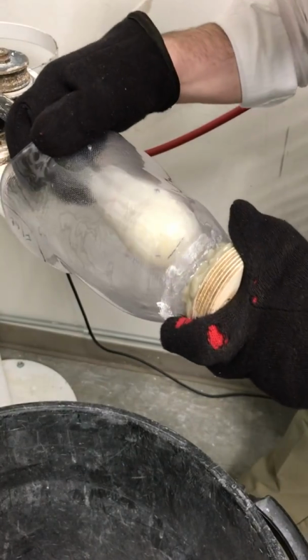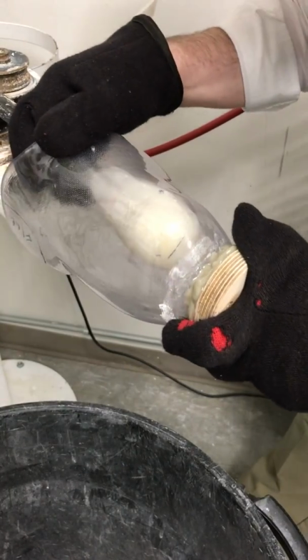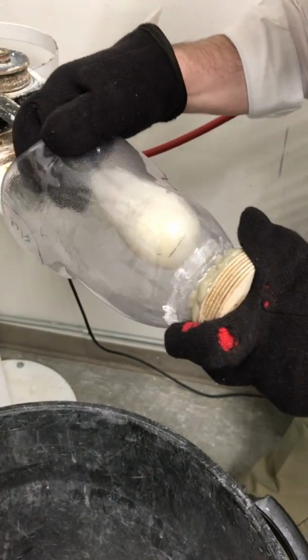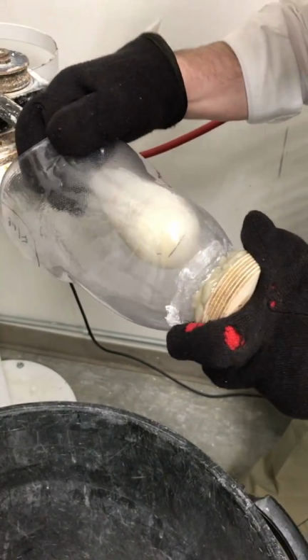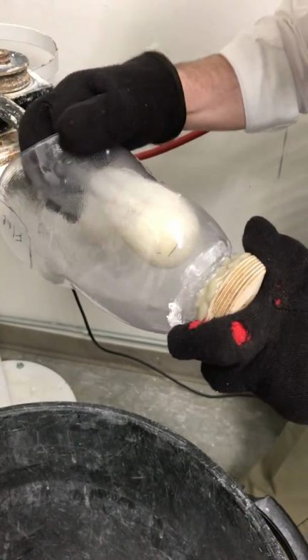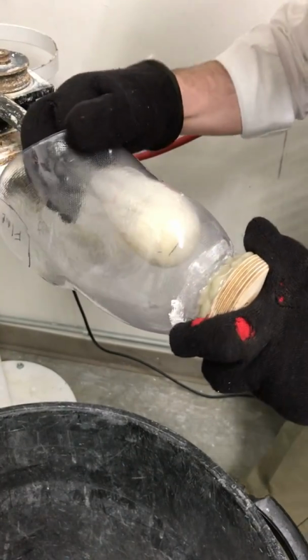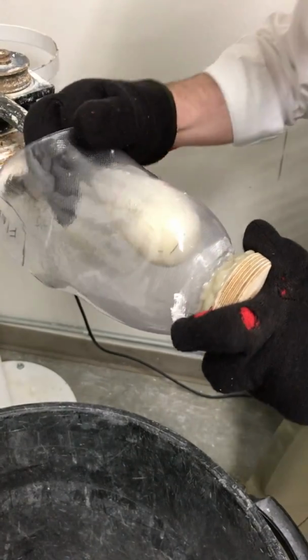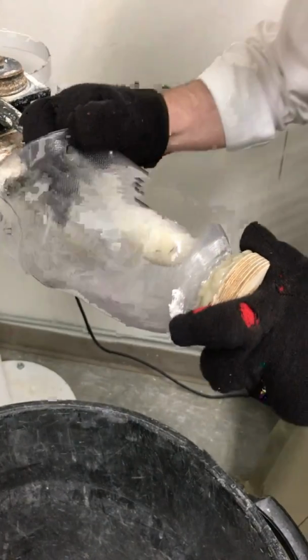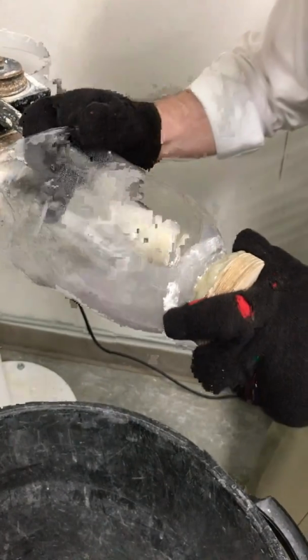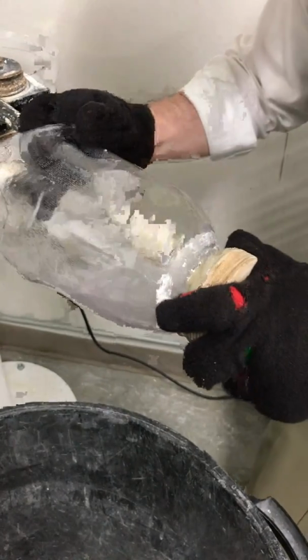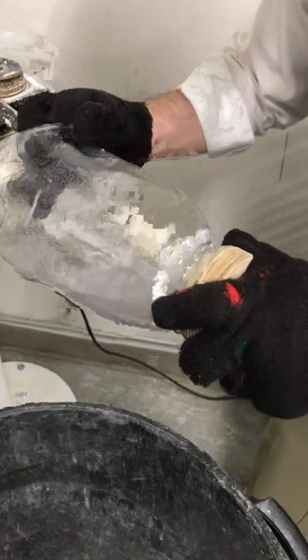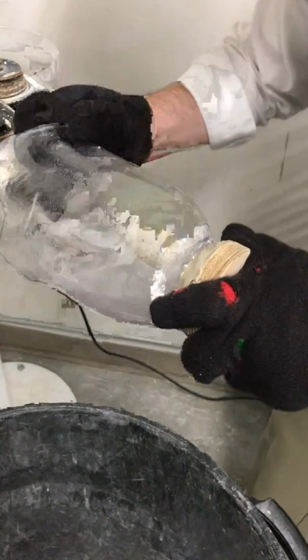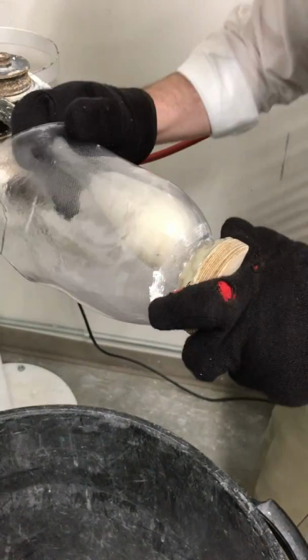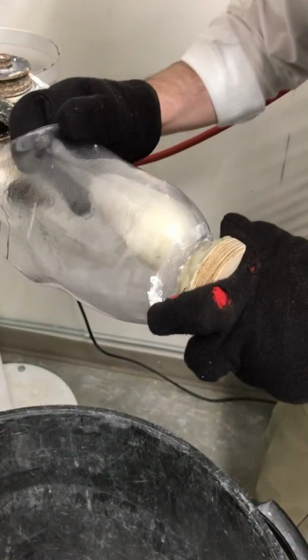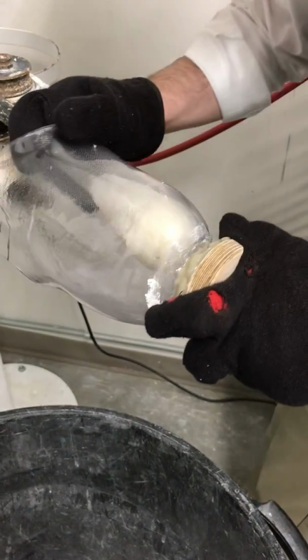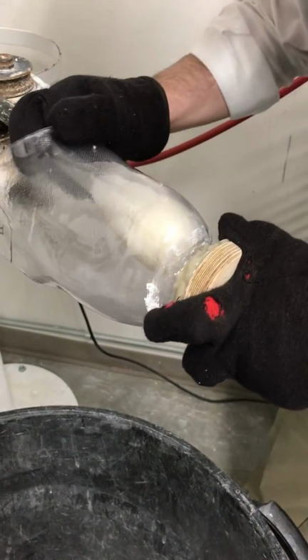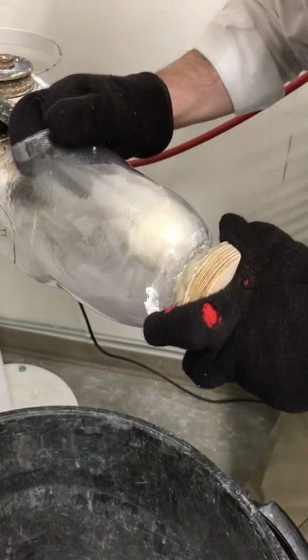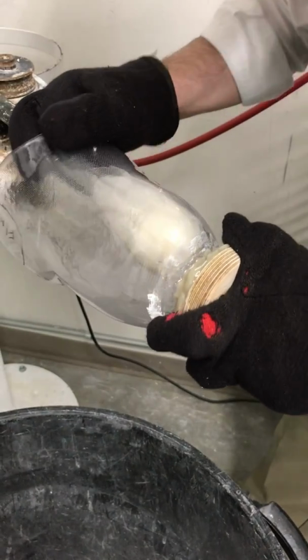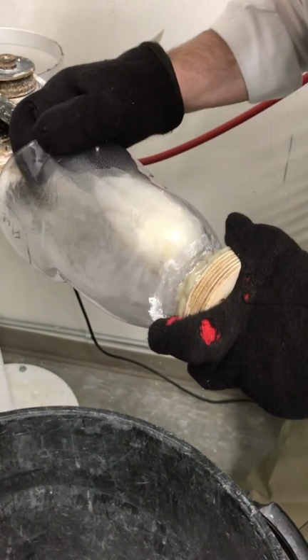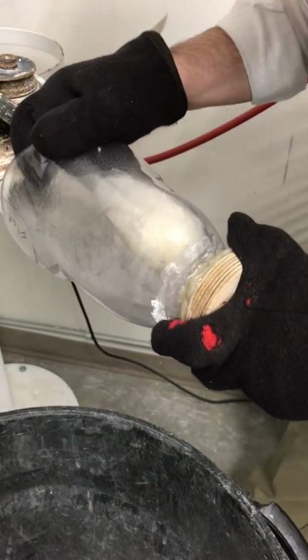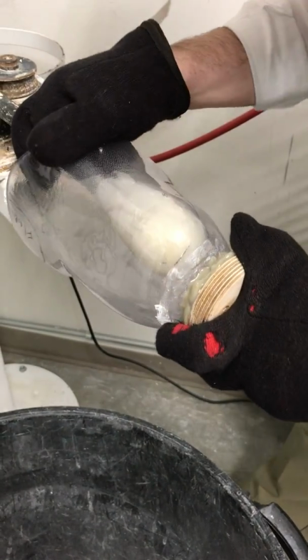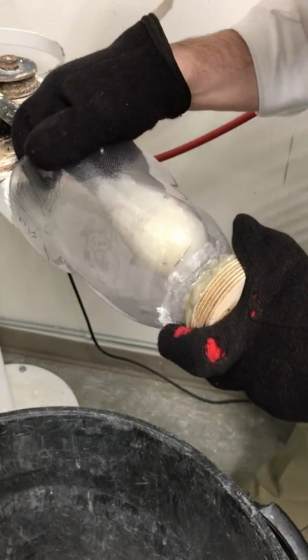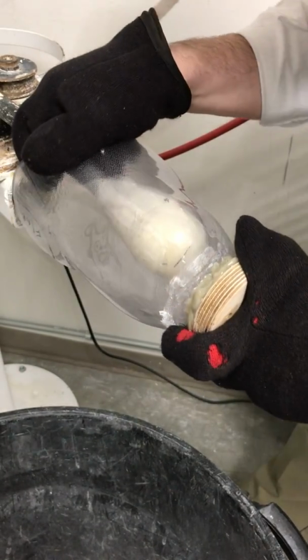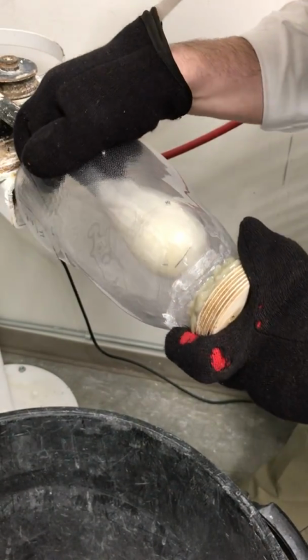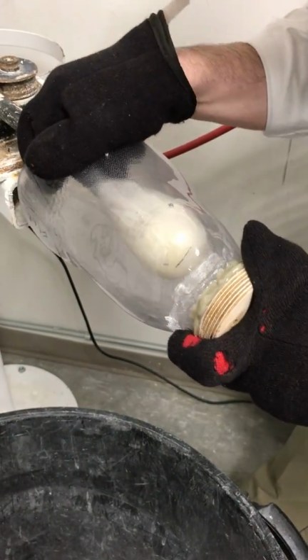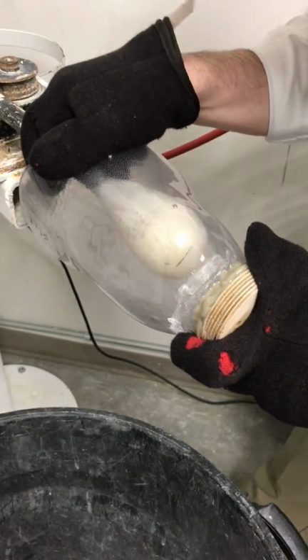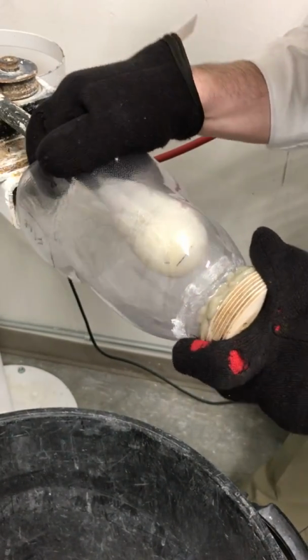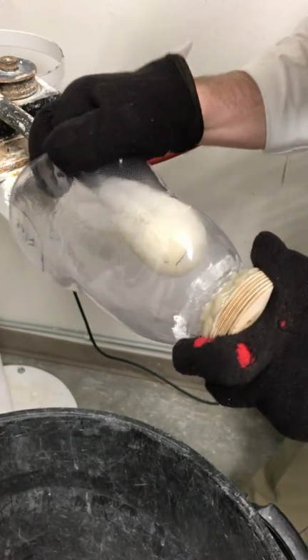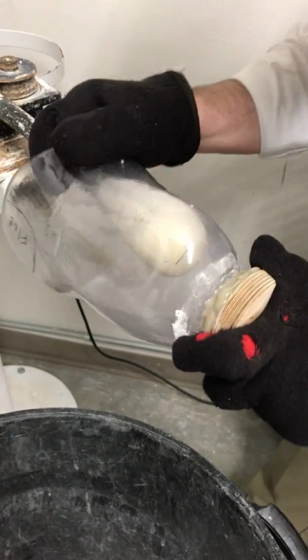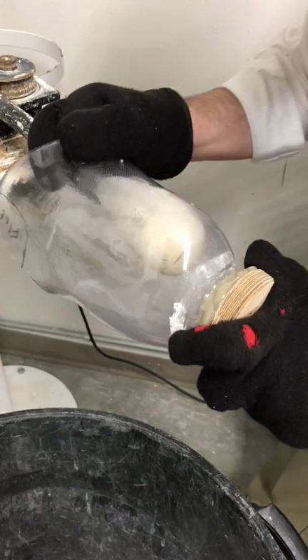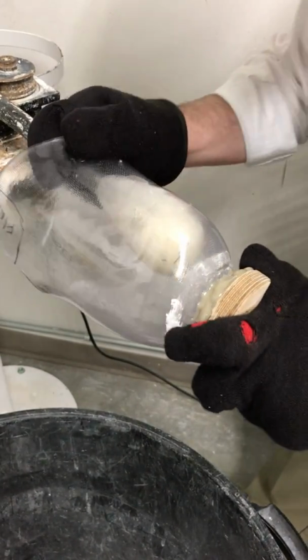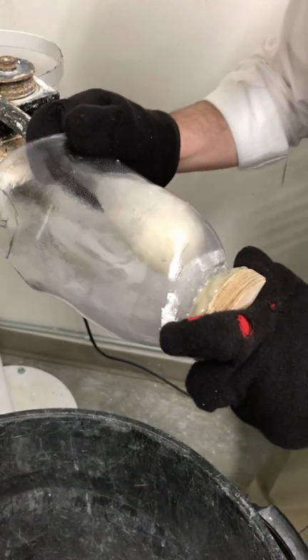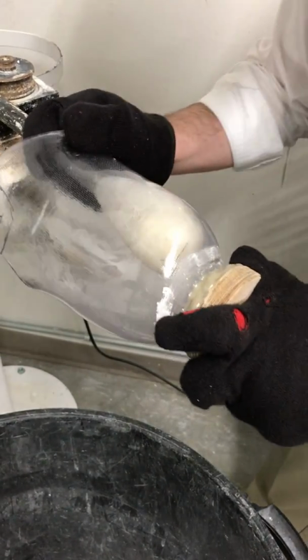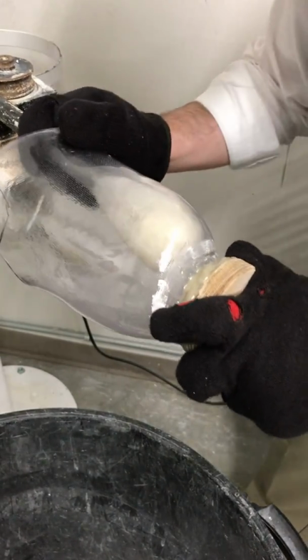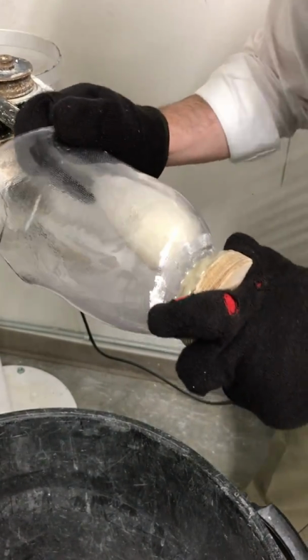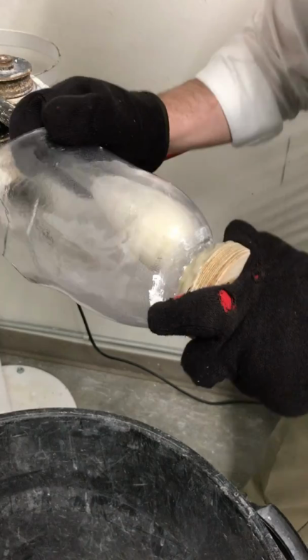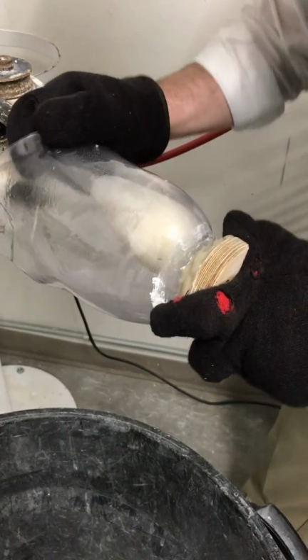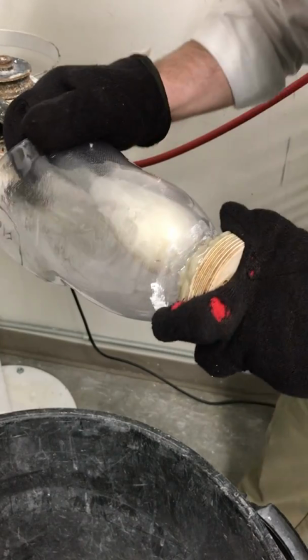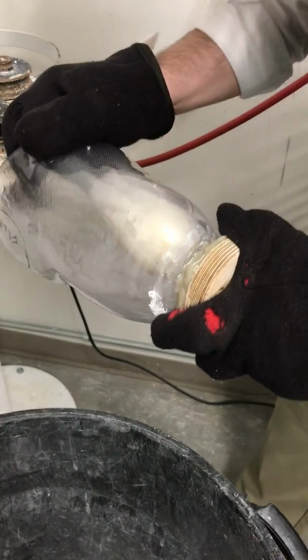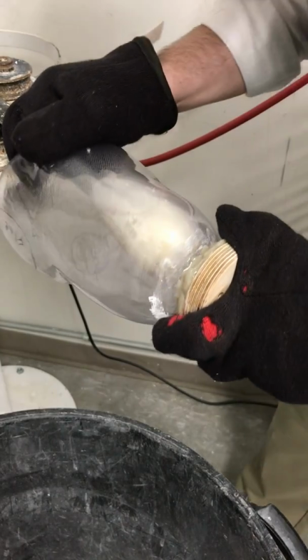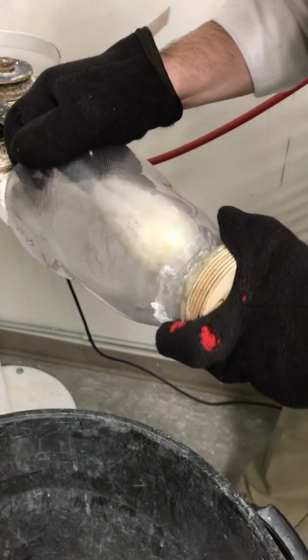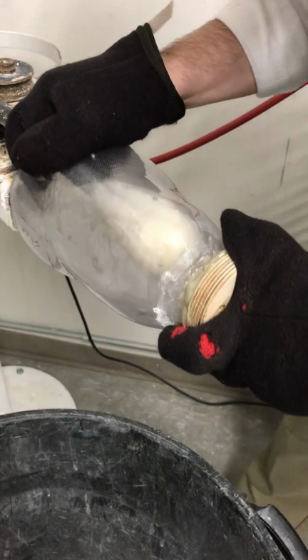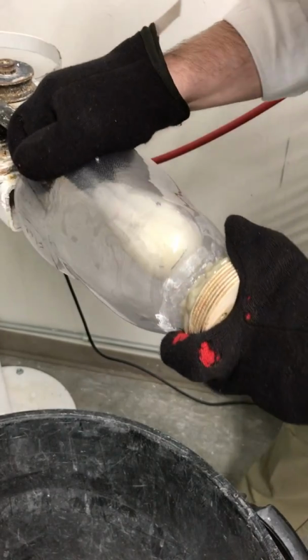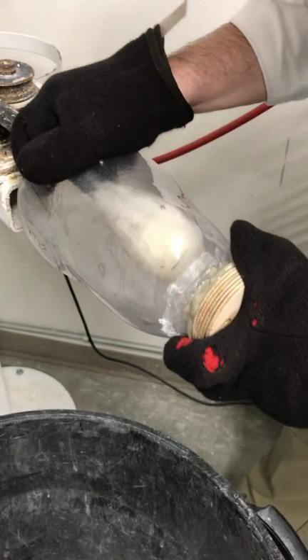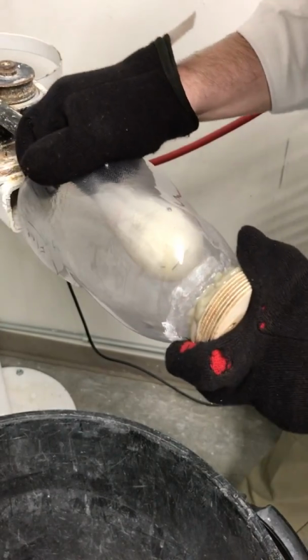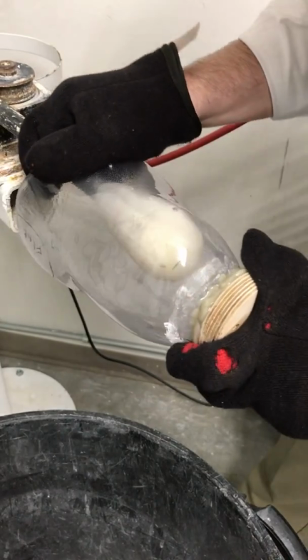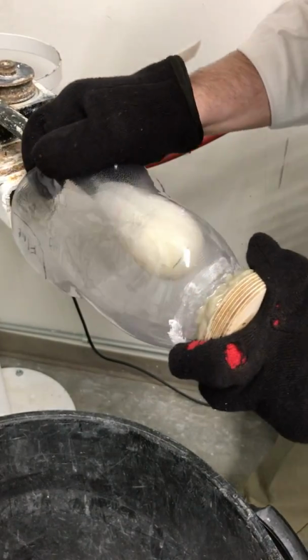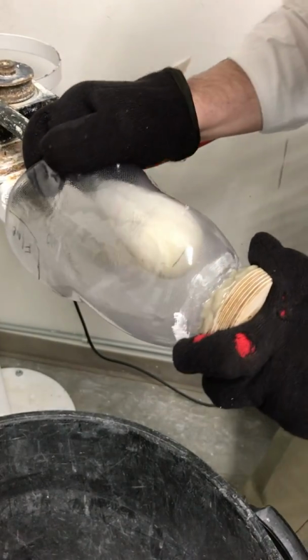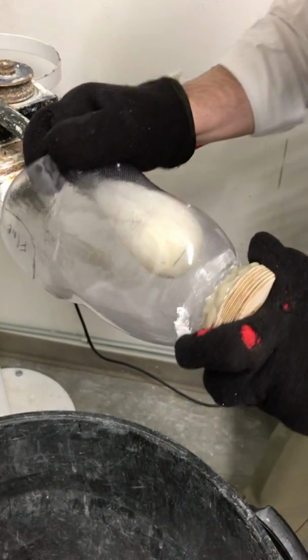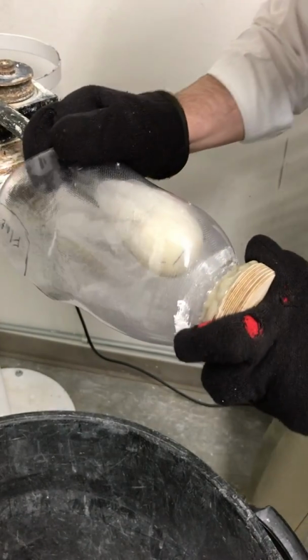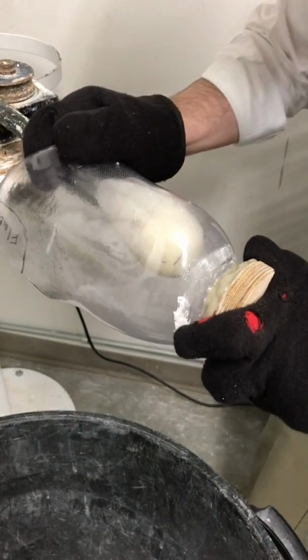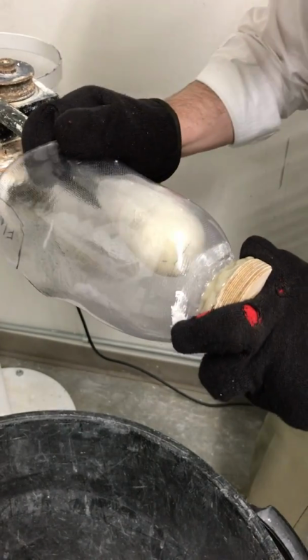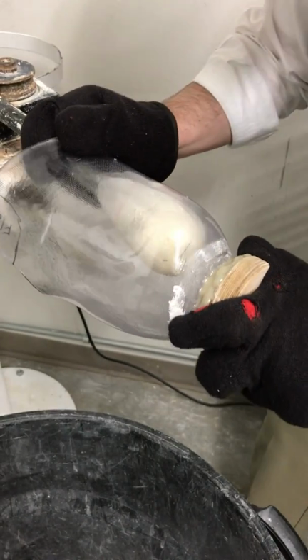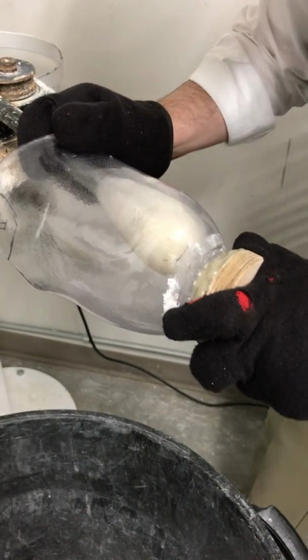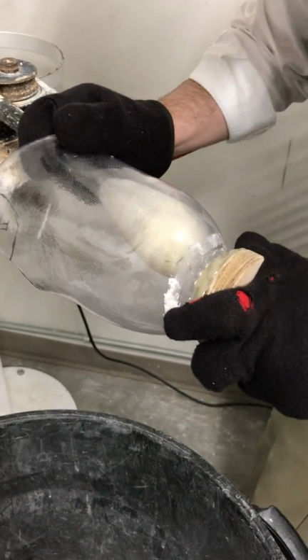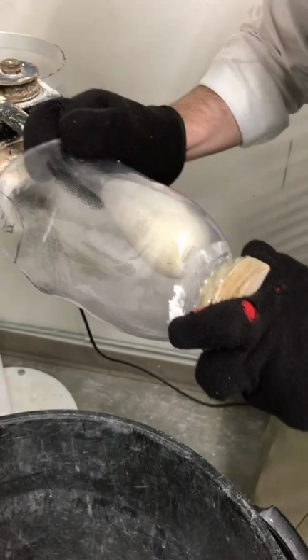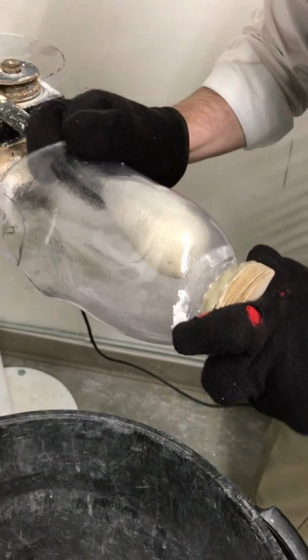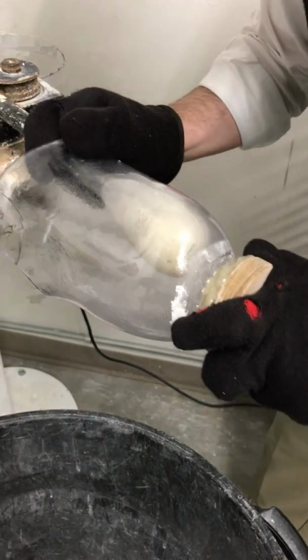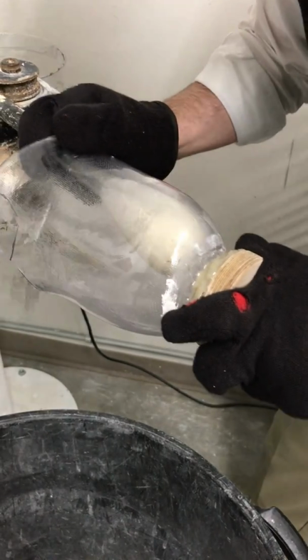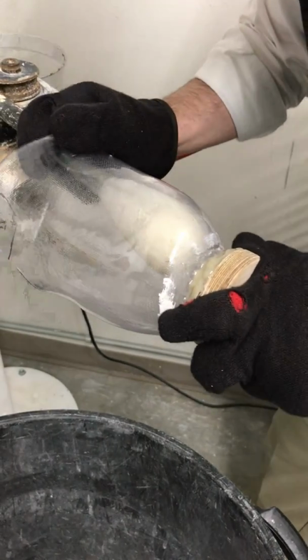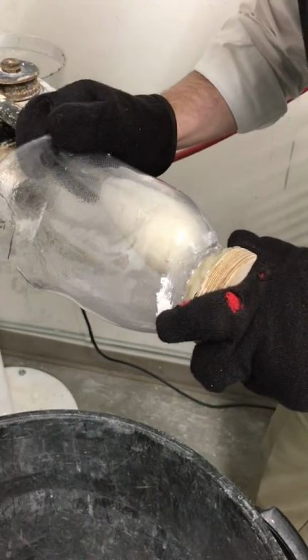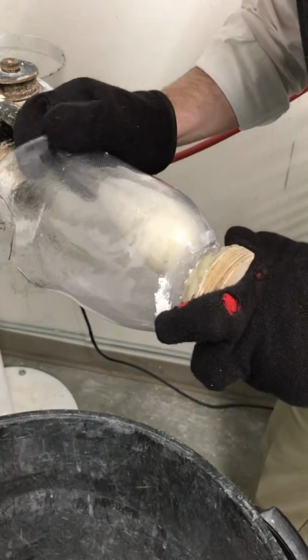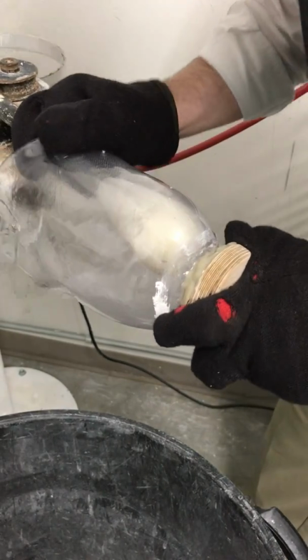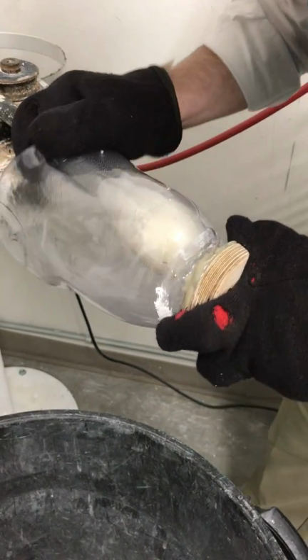We just come in with this tool and we can blow it out very easily. Just kind of move it around and get the shape that you're looking for.